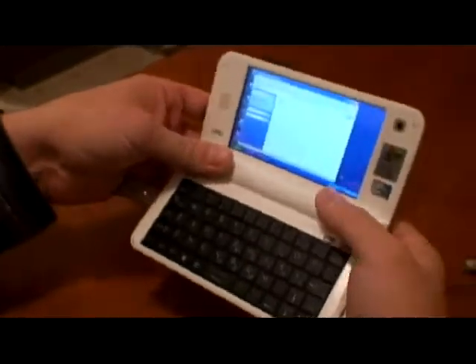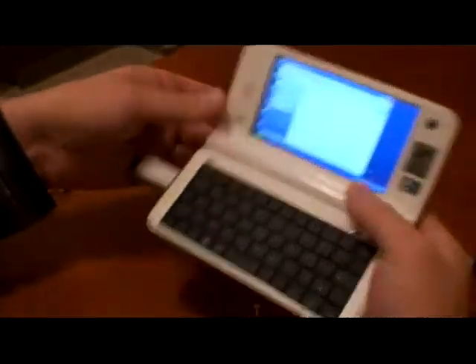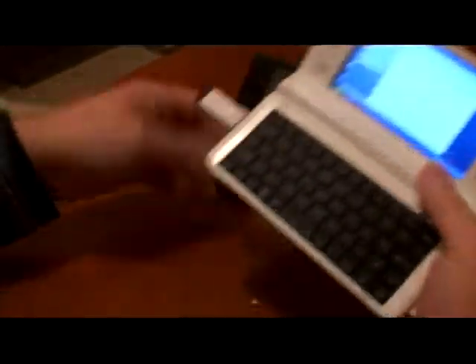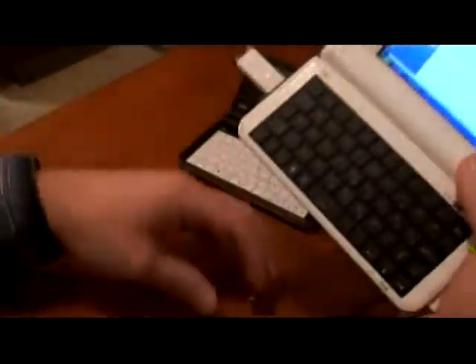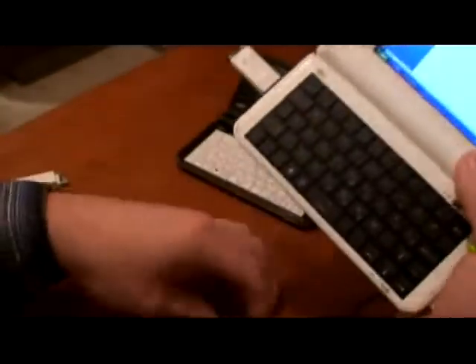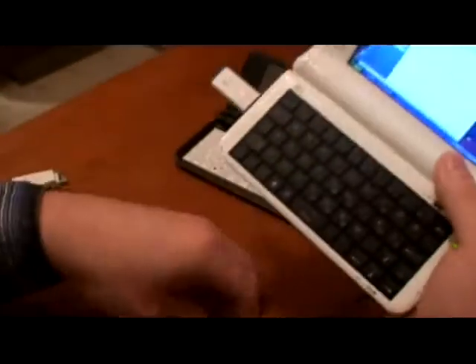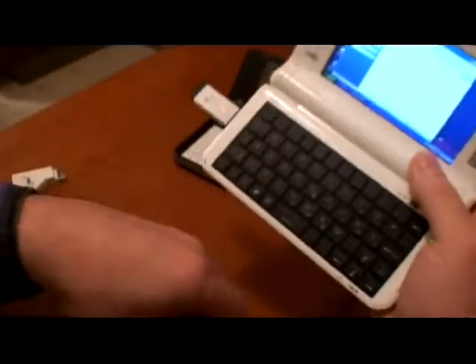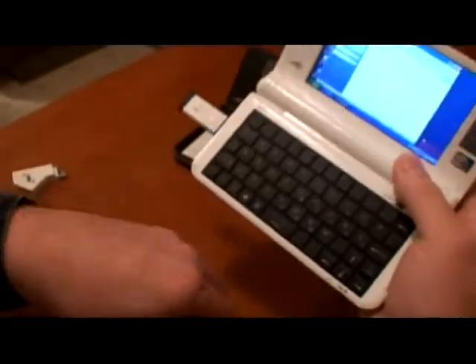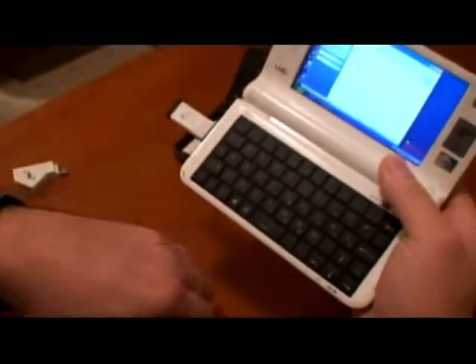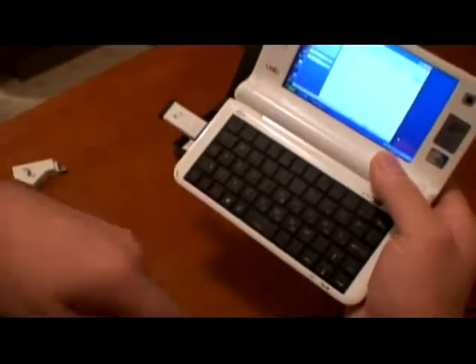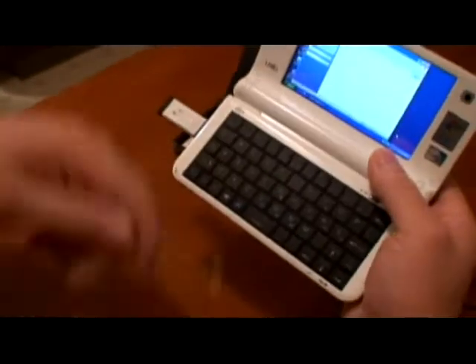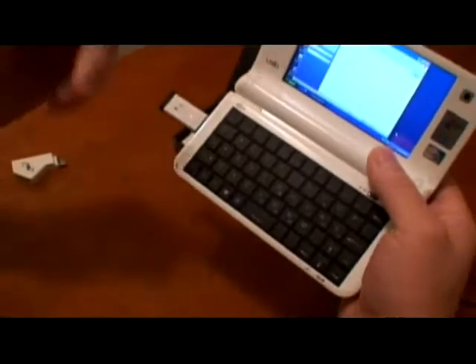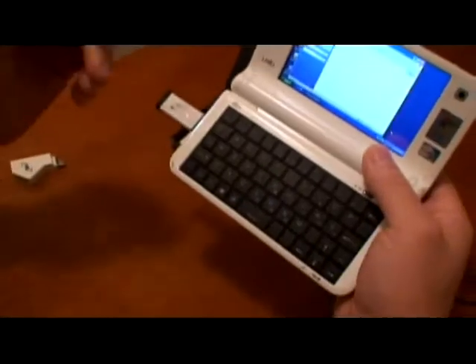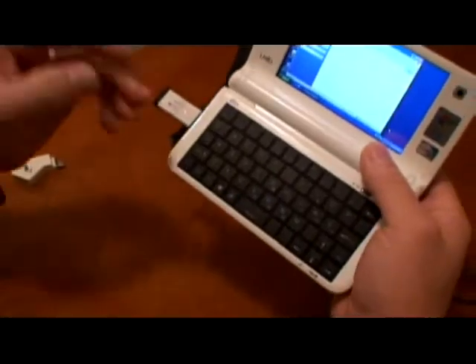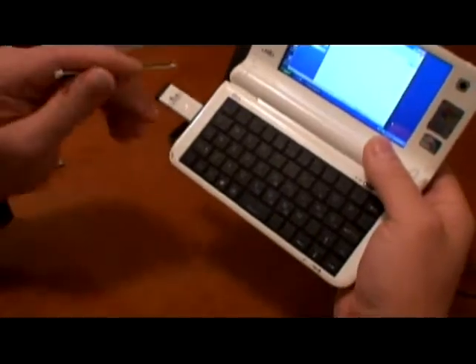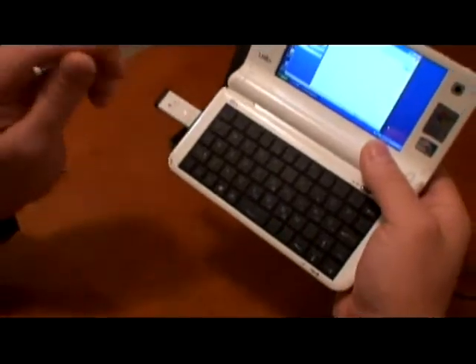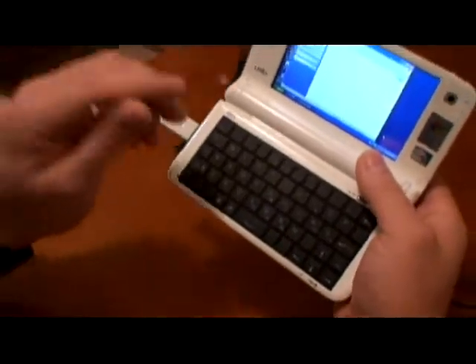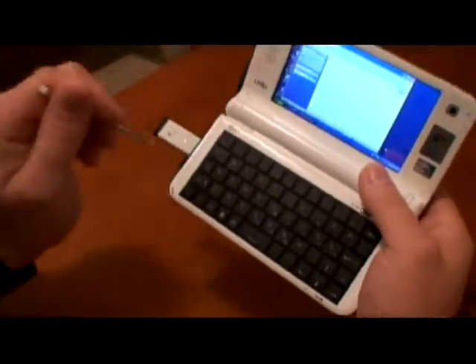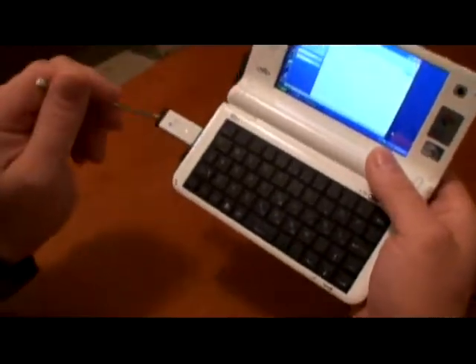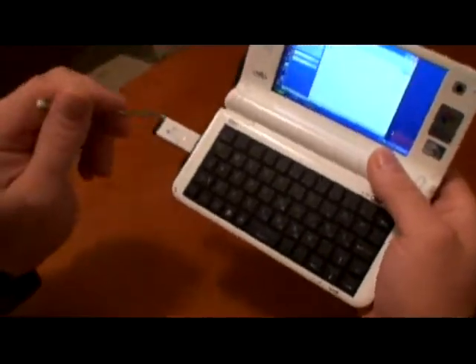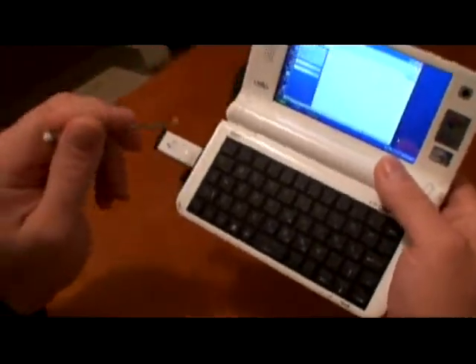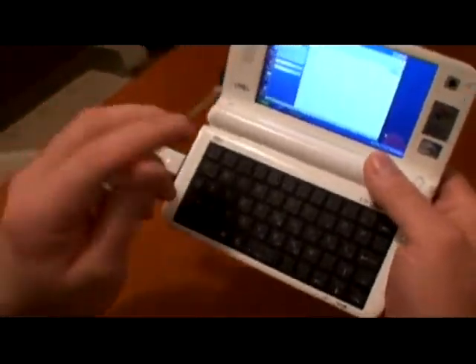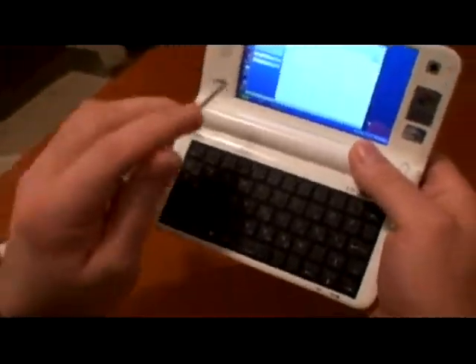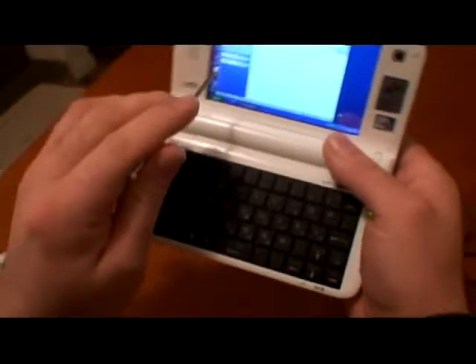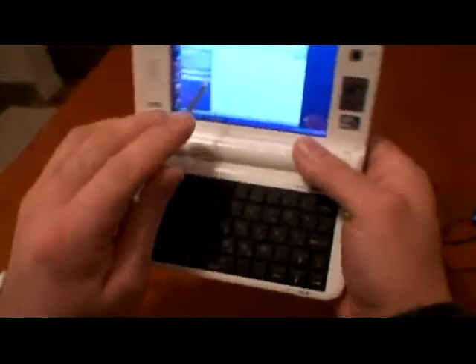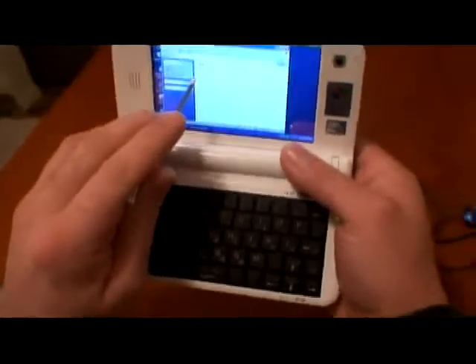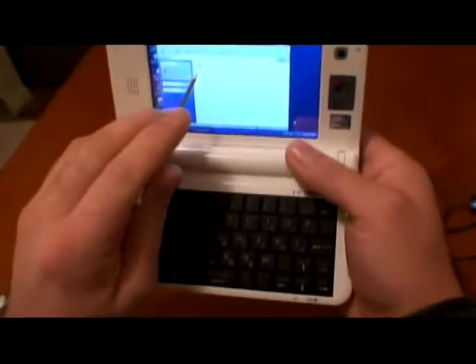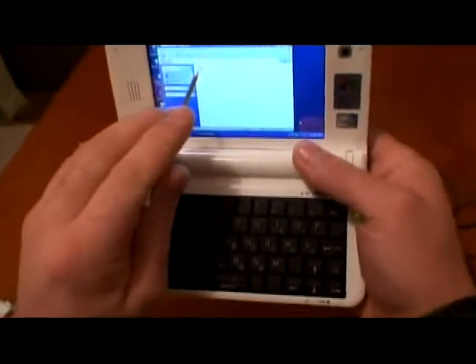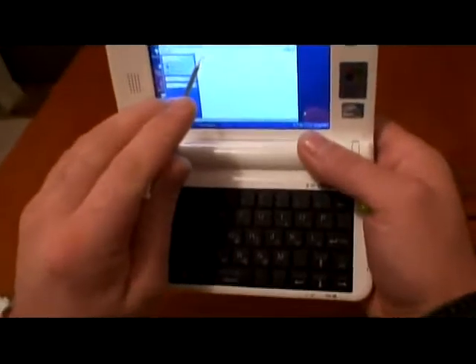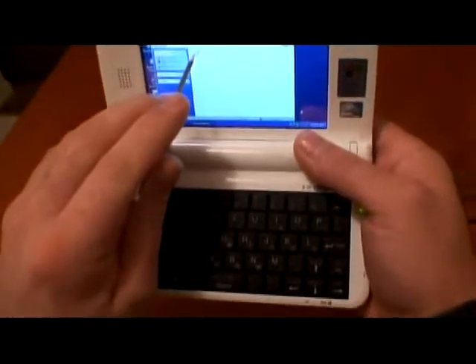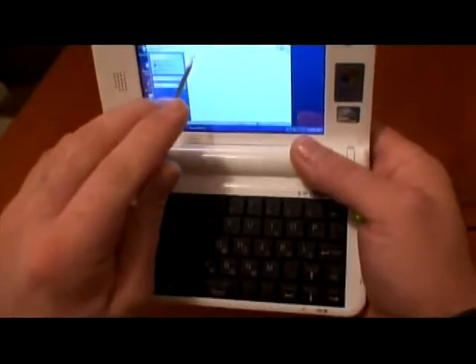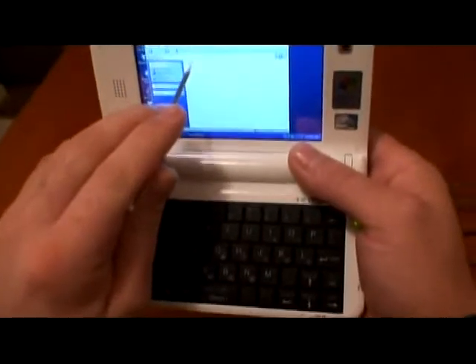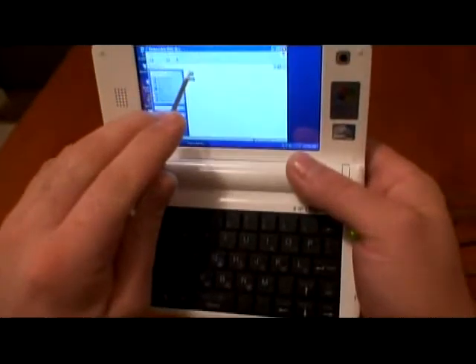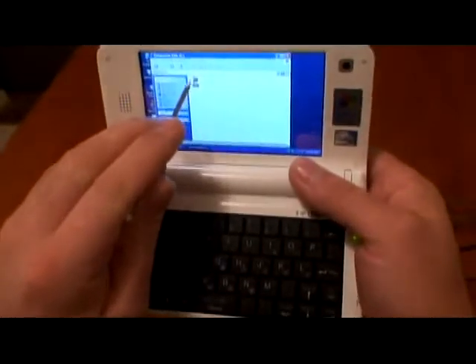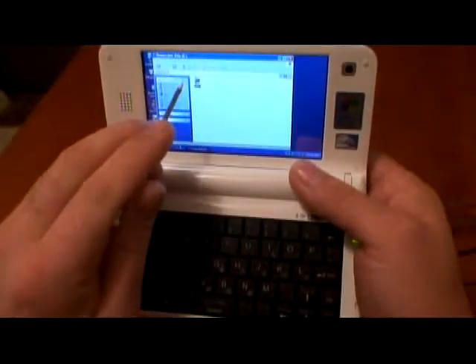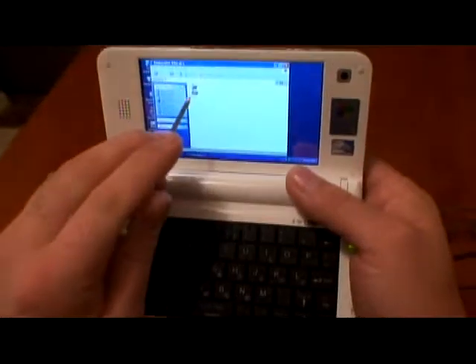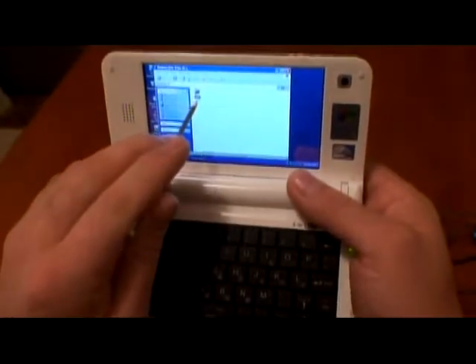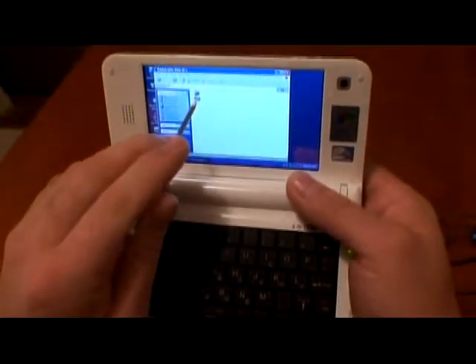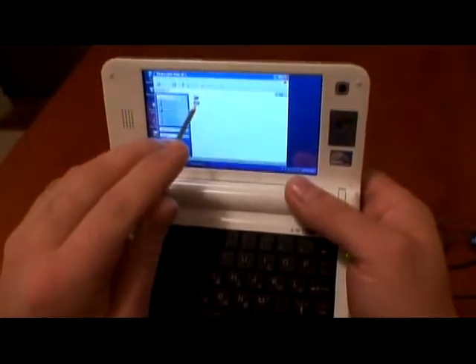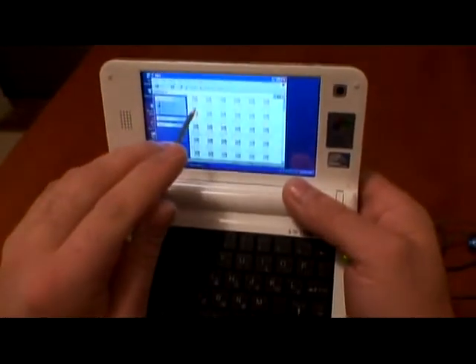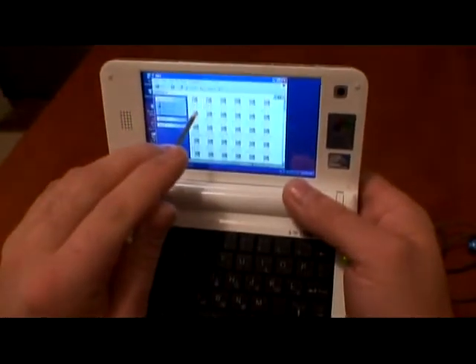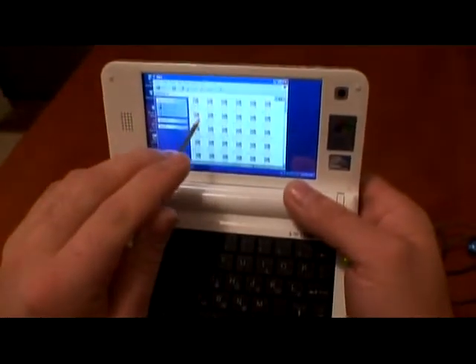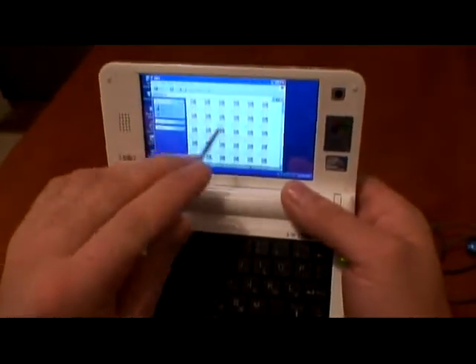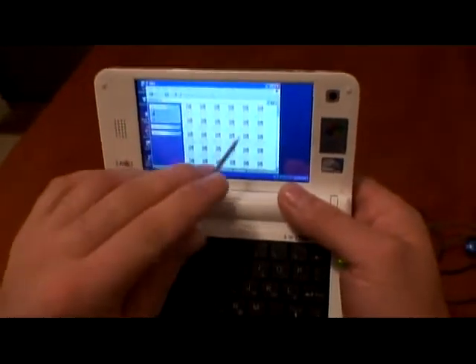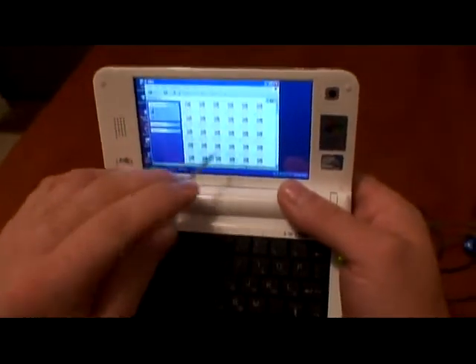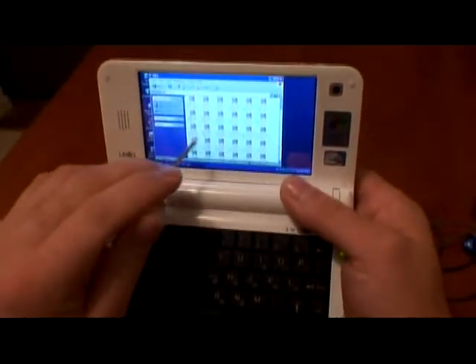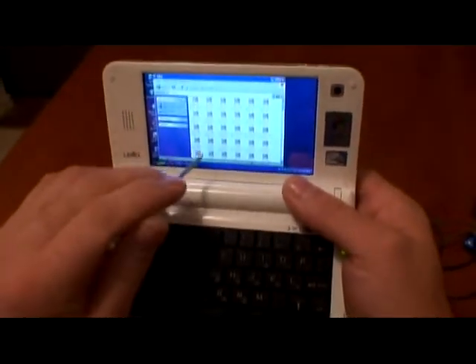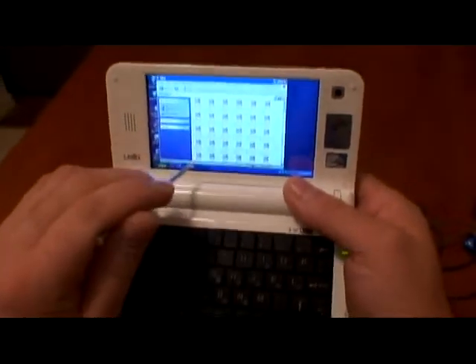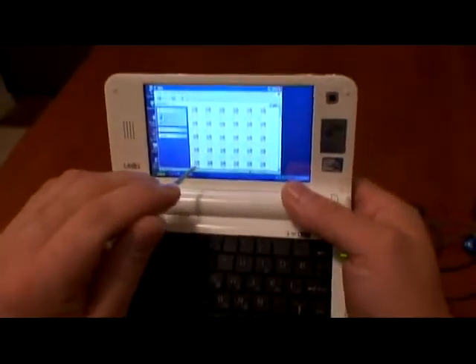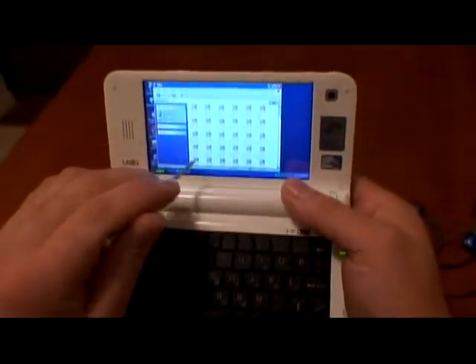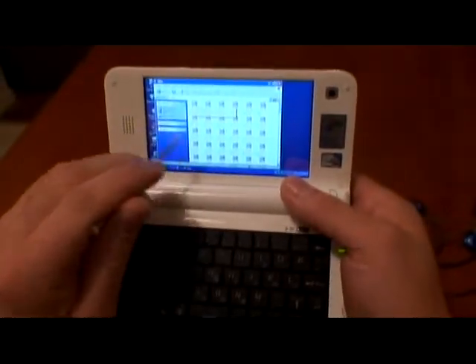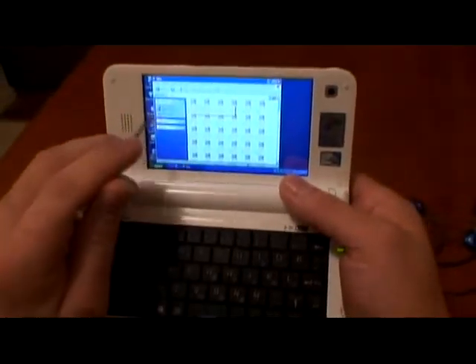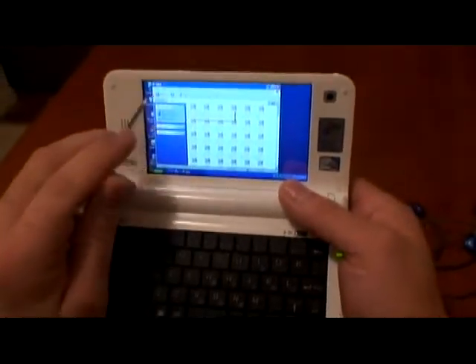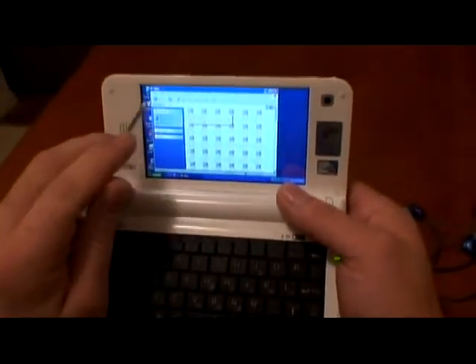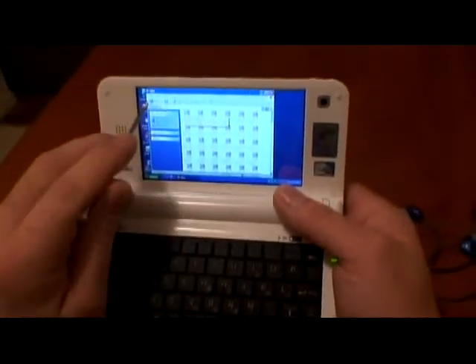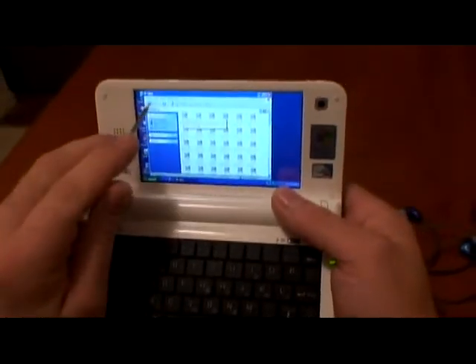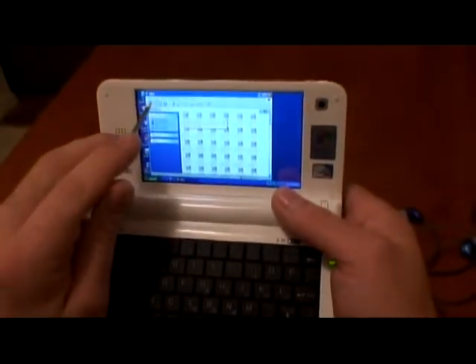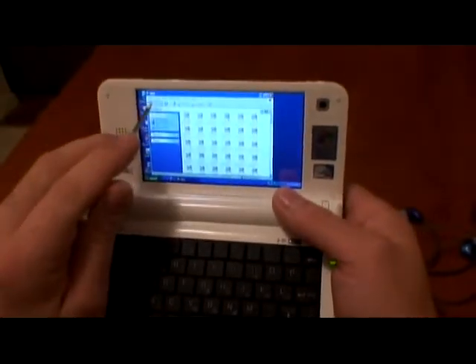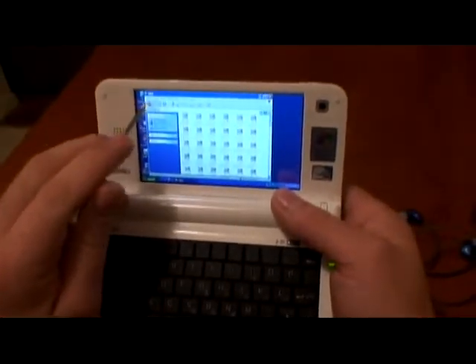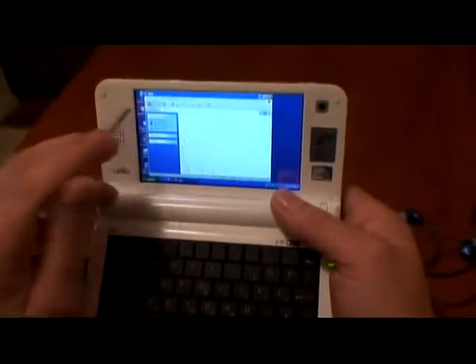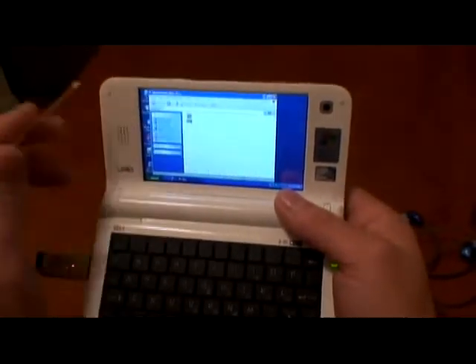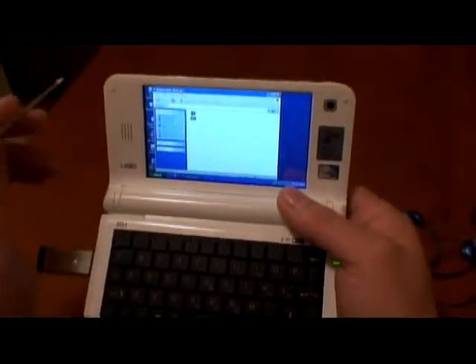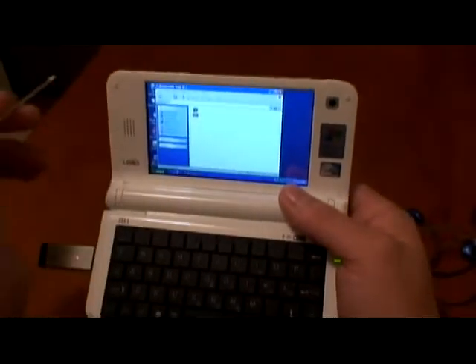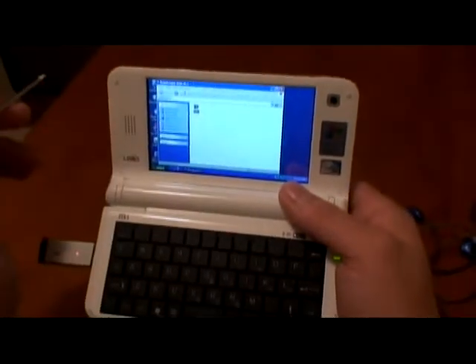How about USB? Right there — I connect it. You can see the contents. It means it's working.